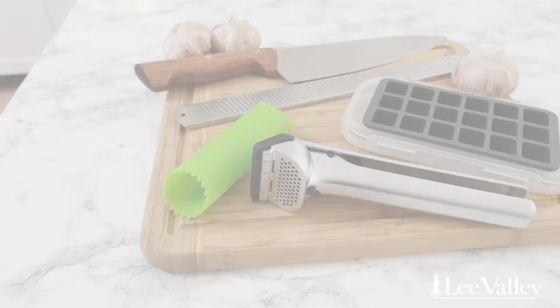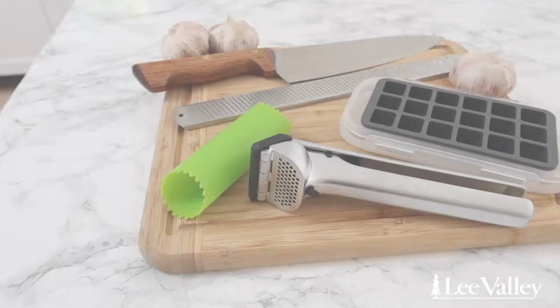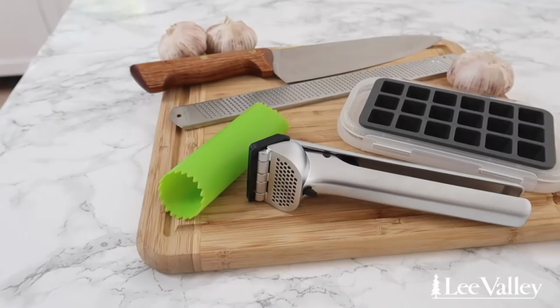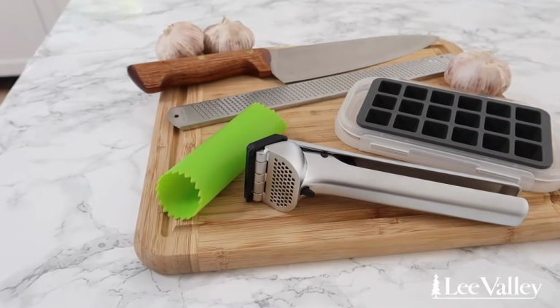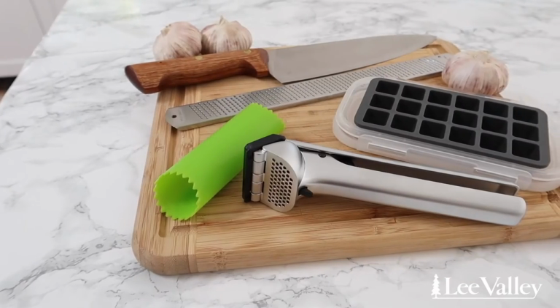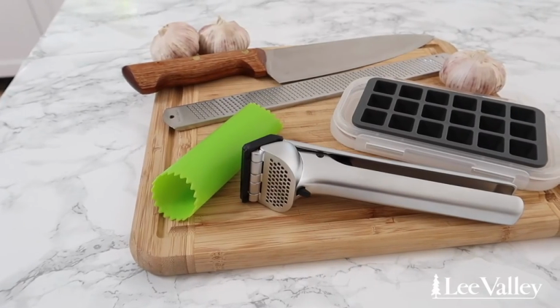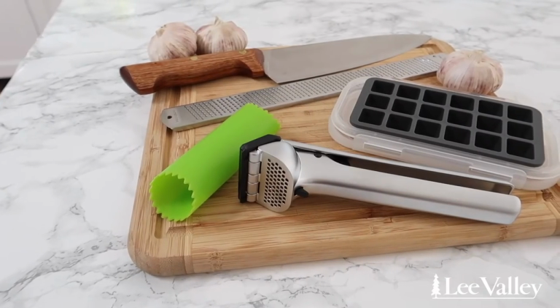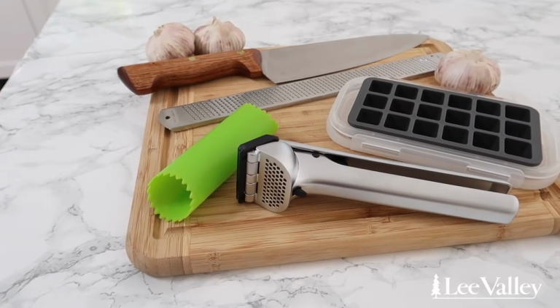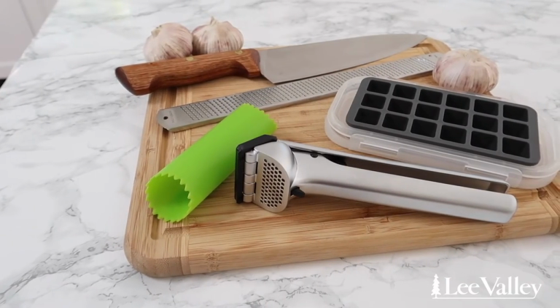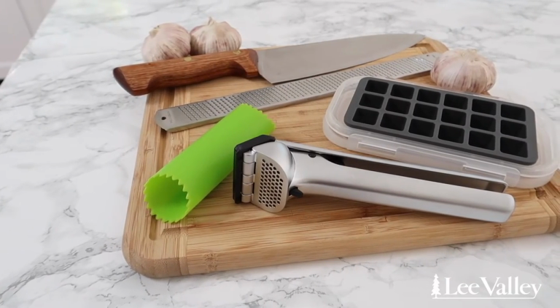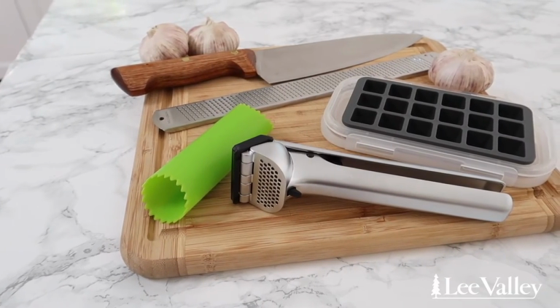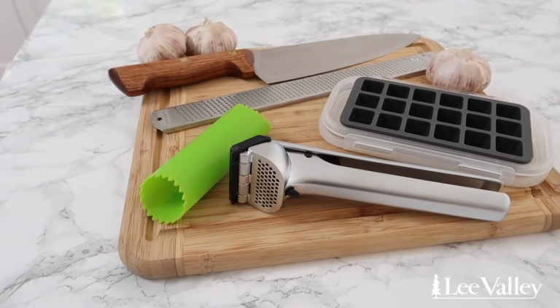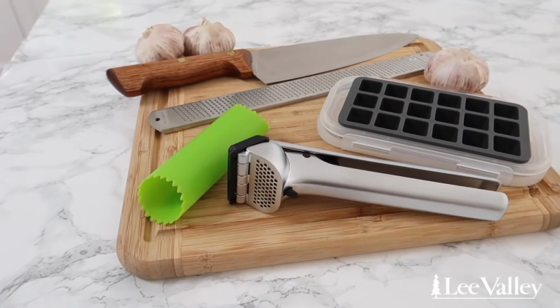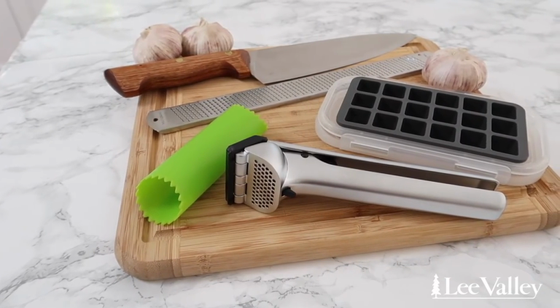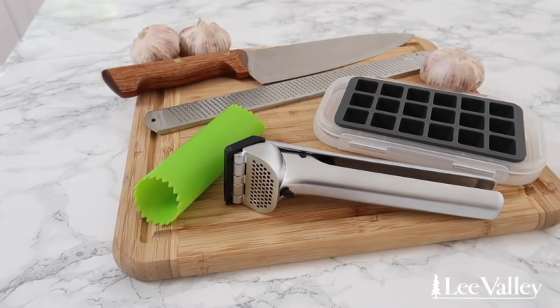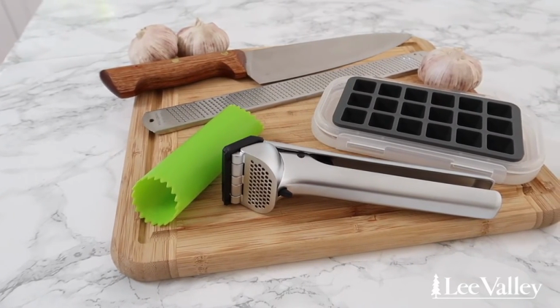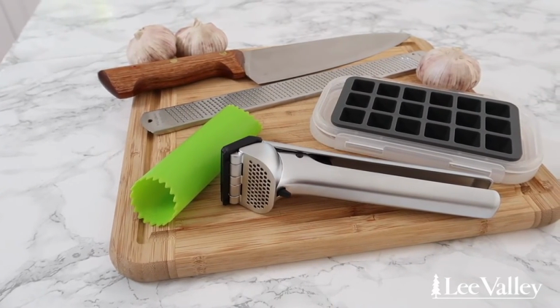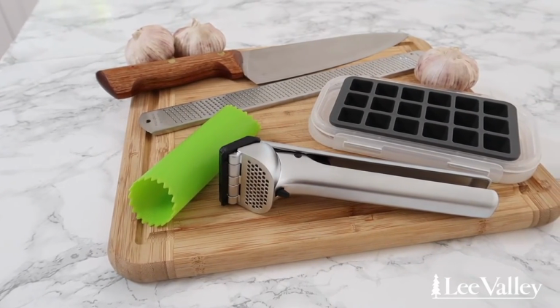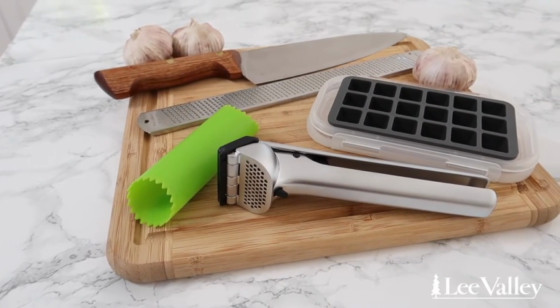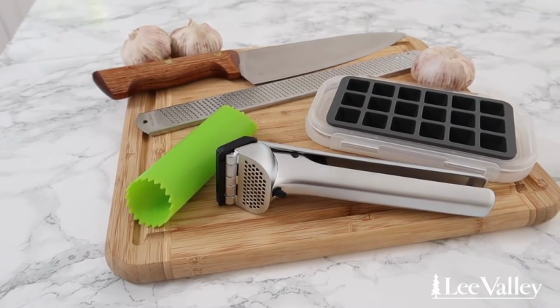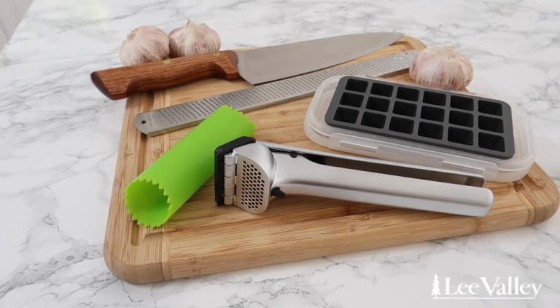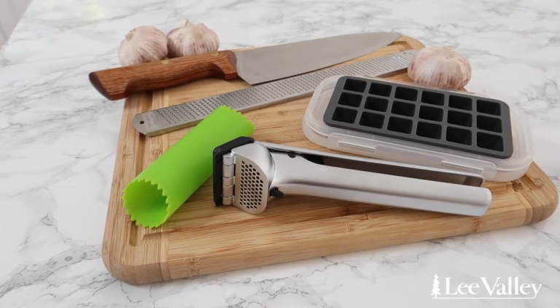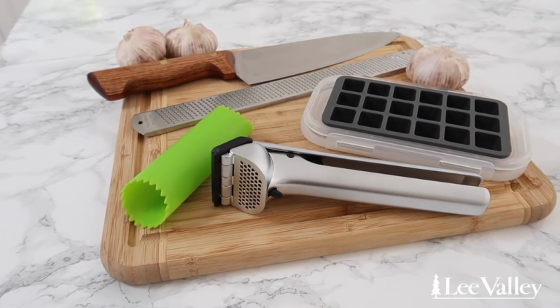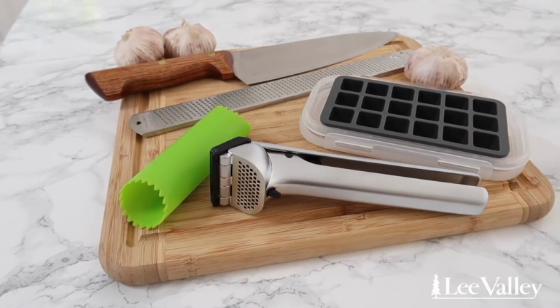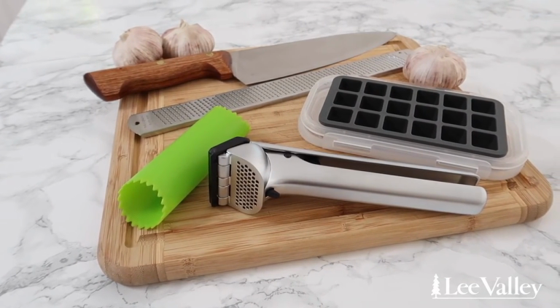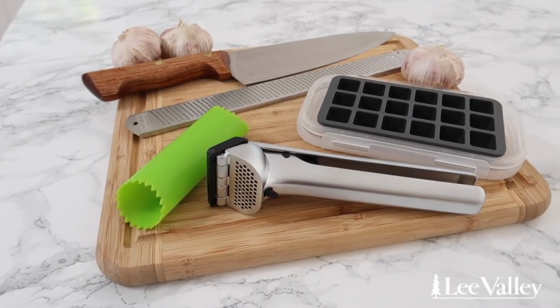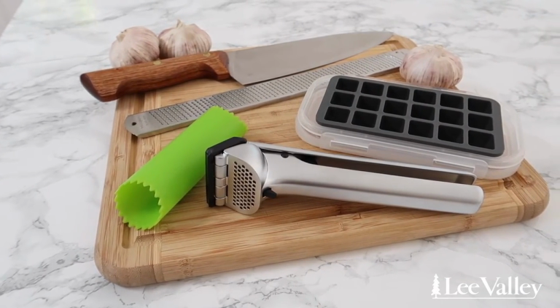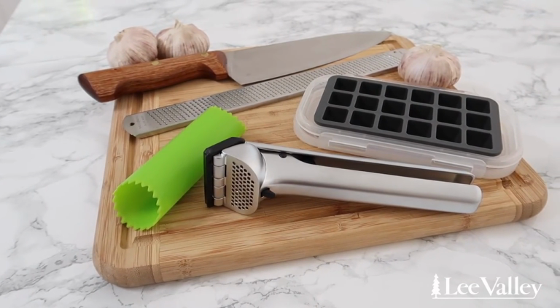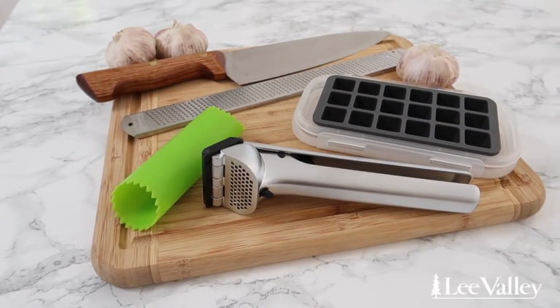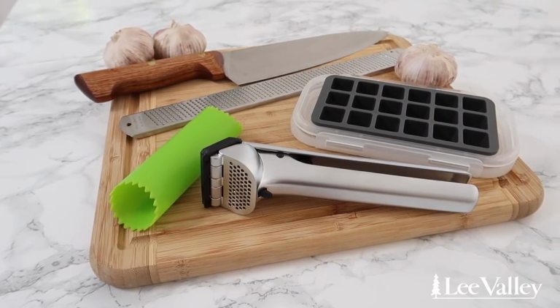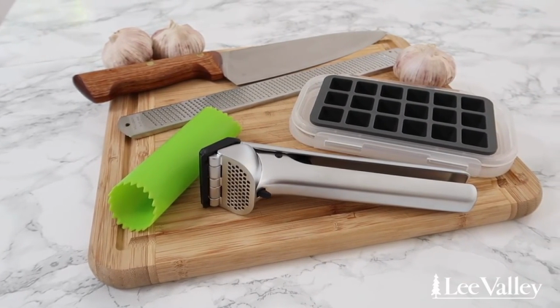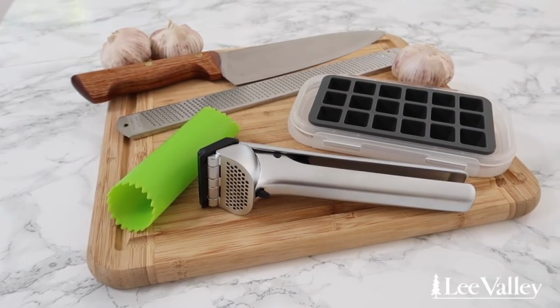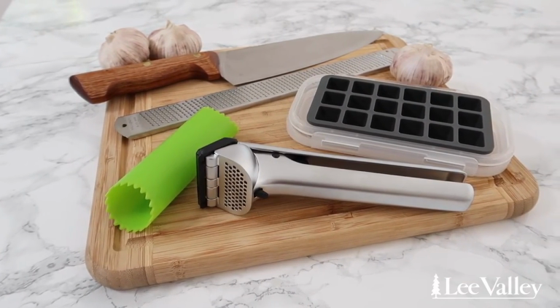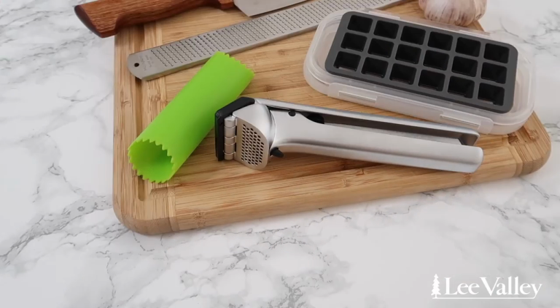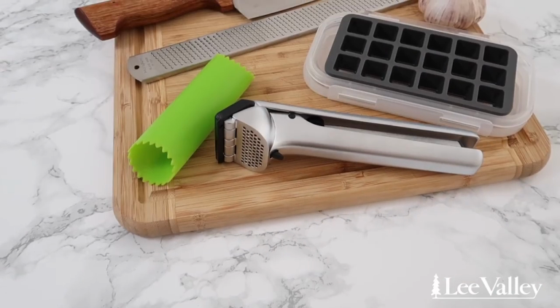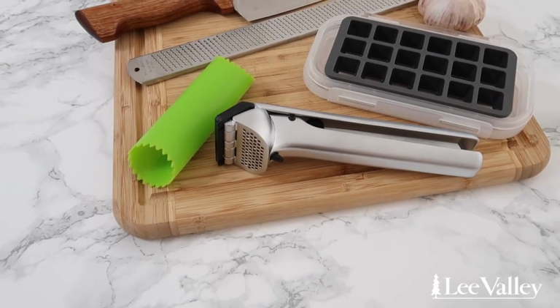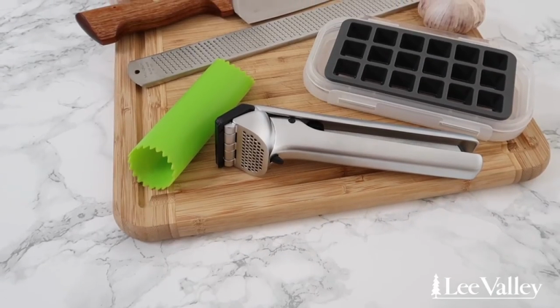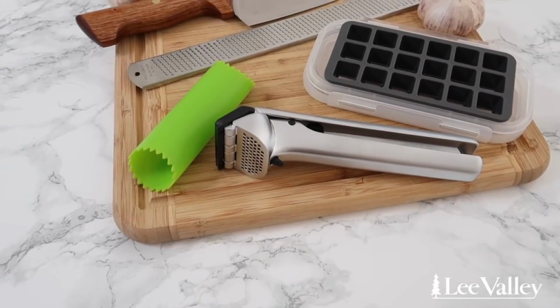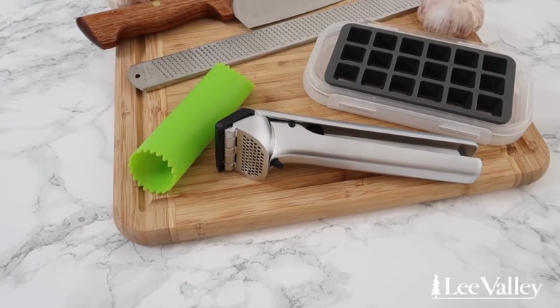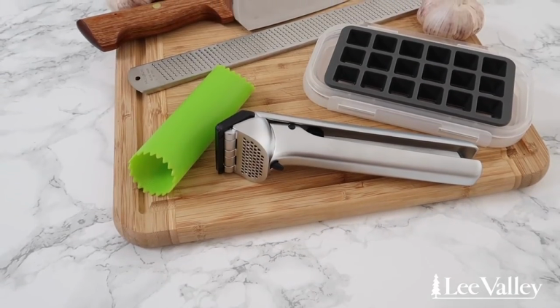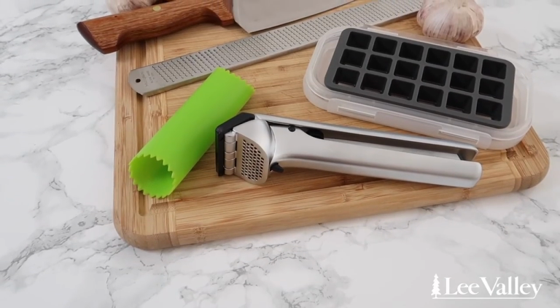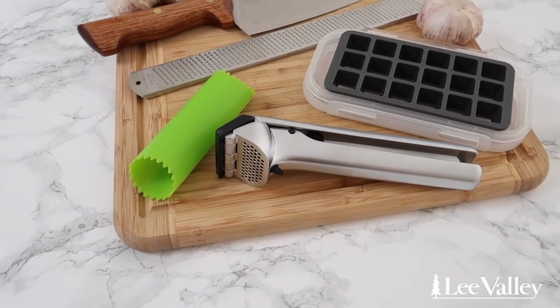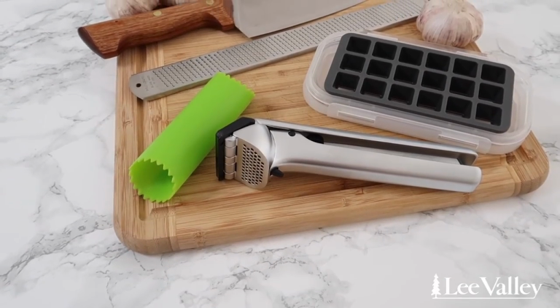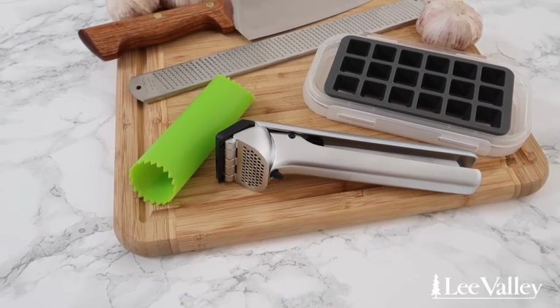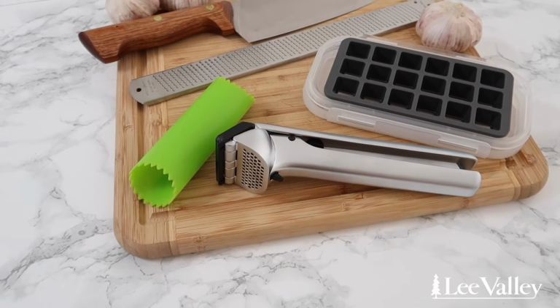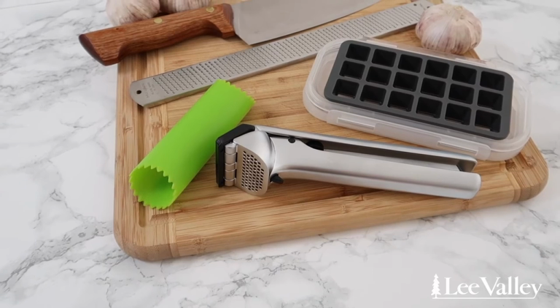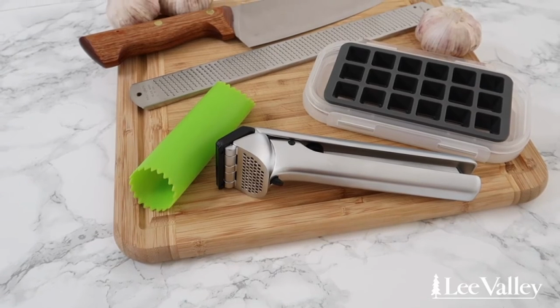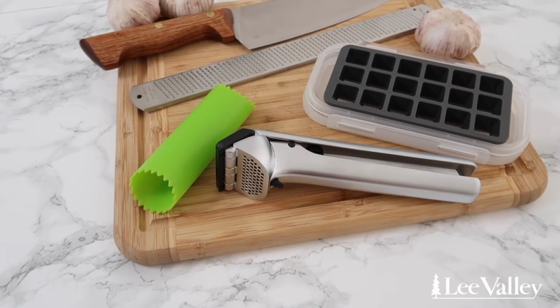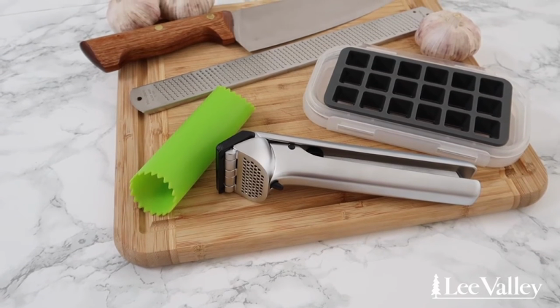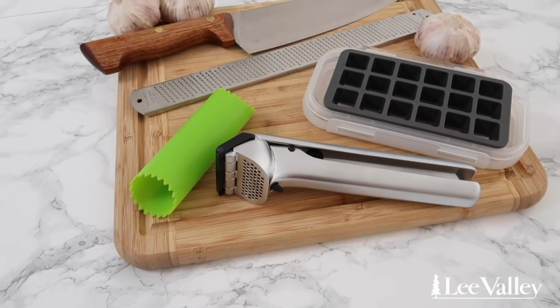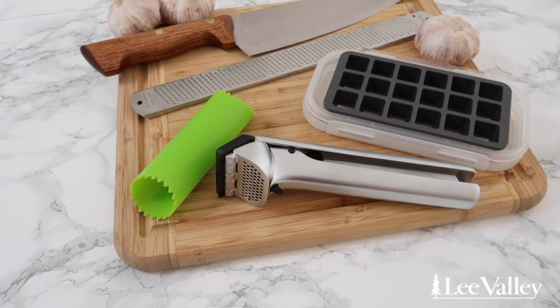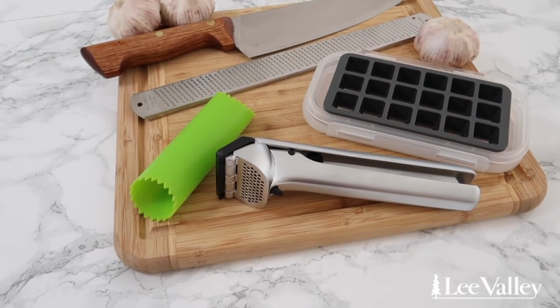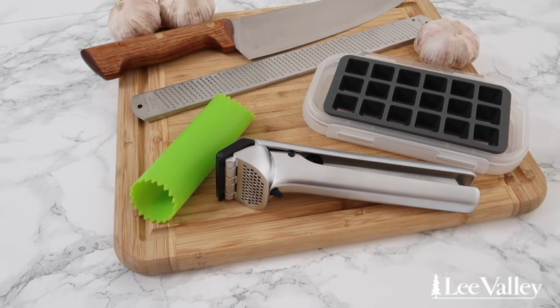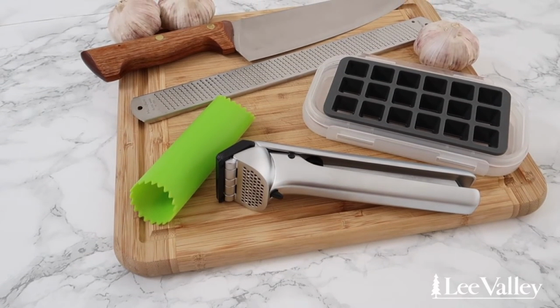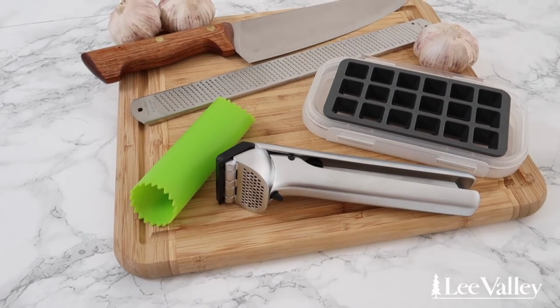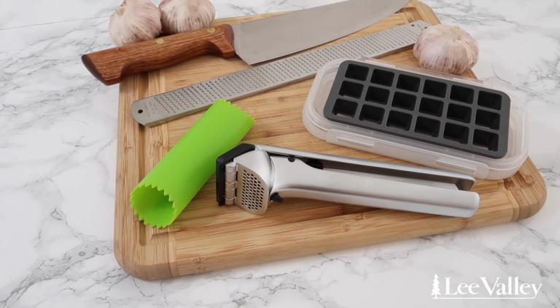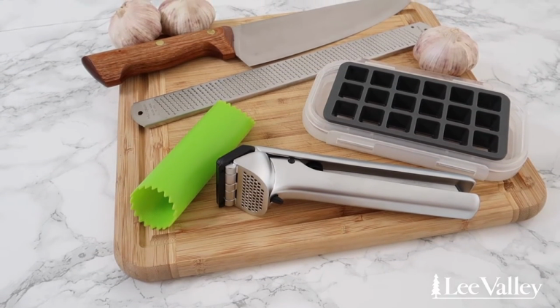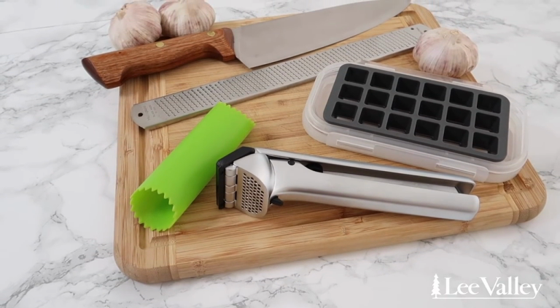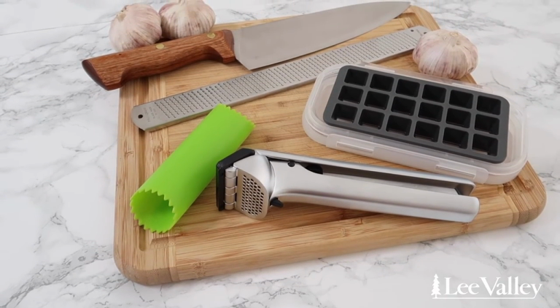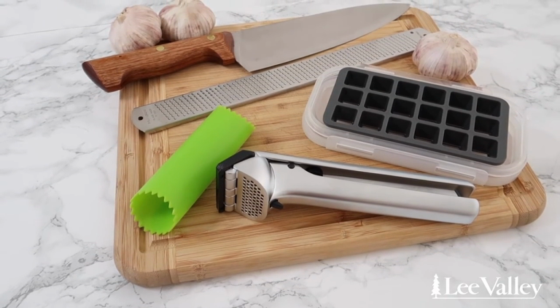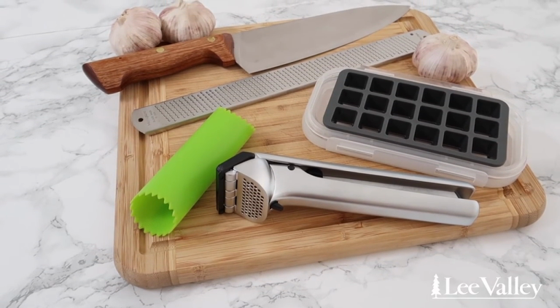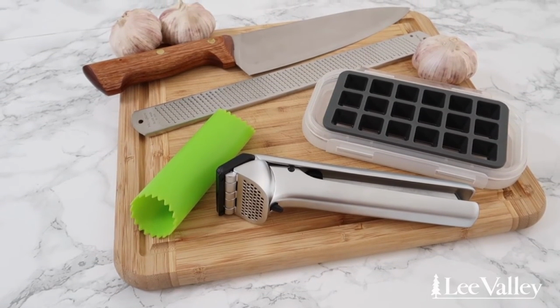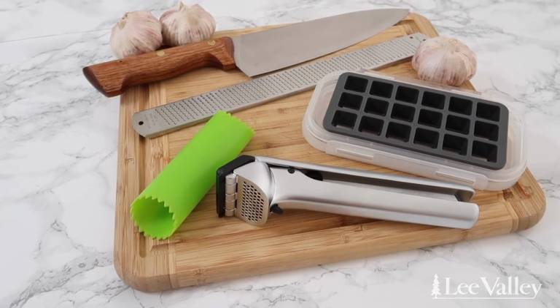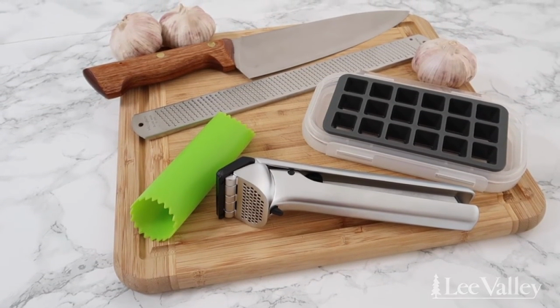I hope this video inspired you to create all your favorite garlic recipes, made easier using these amazing tools from Lee Valley.